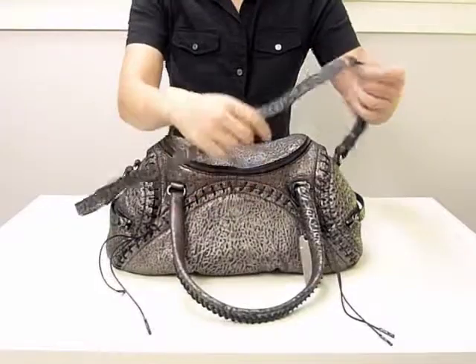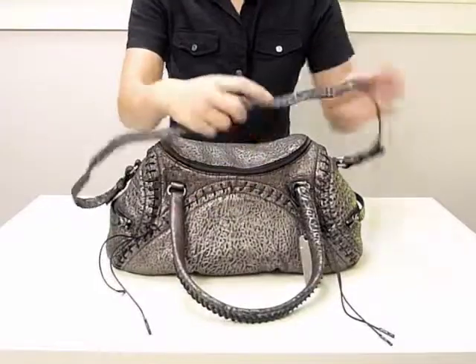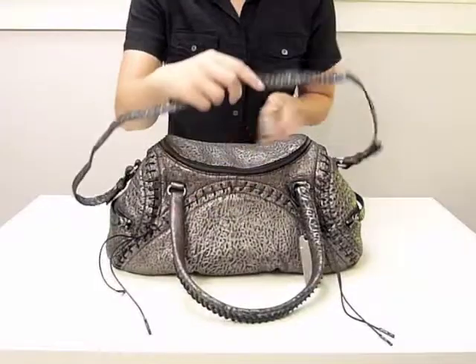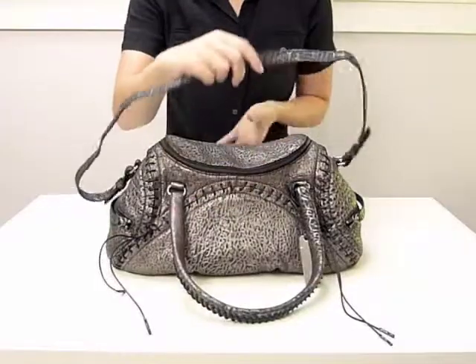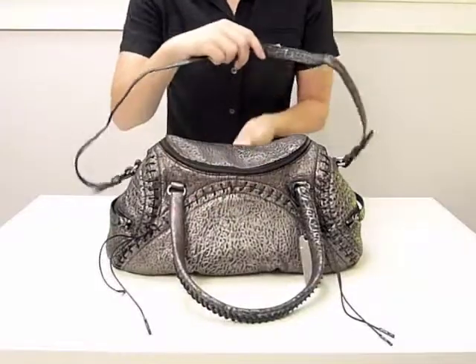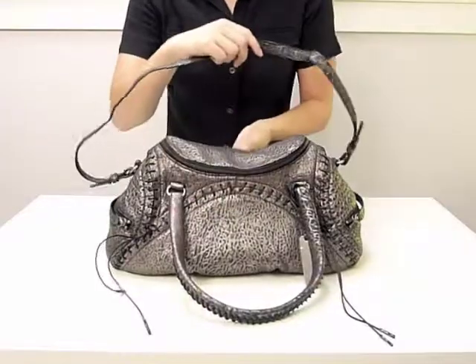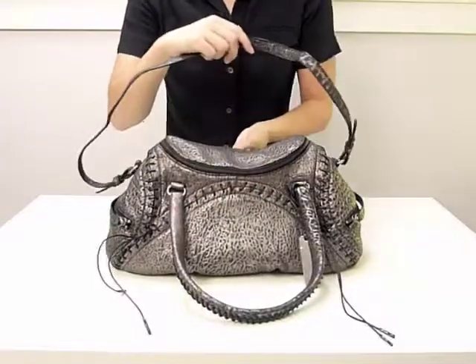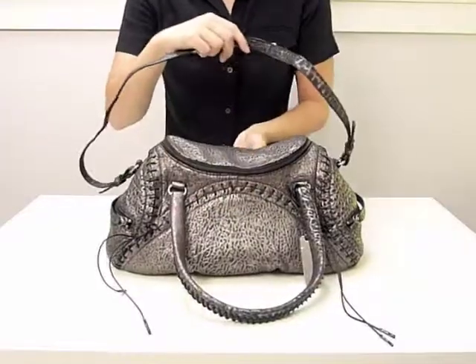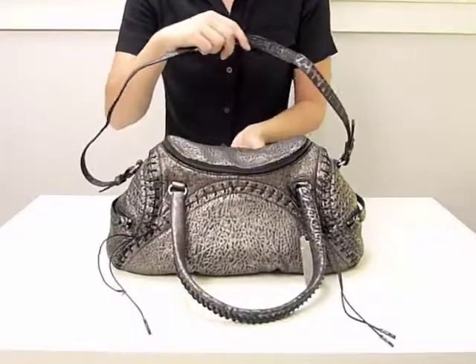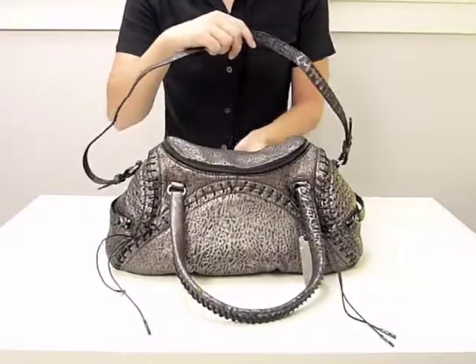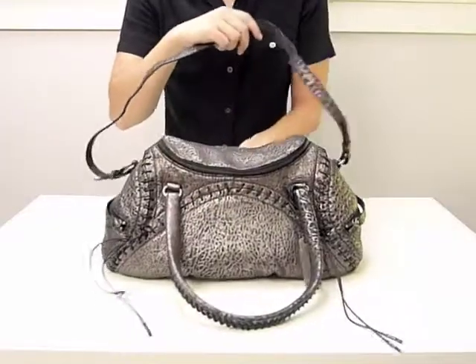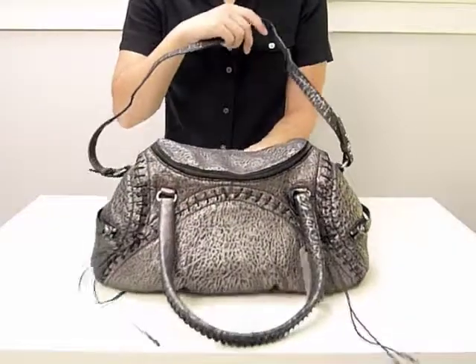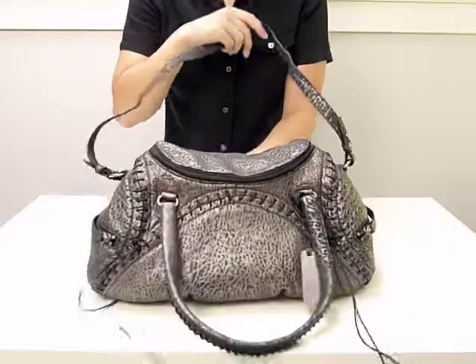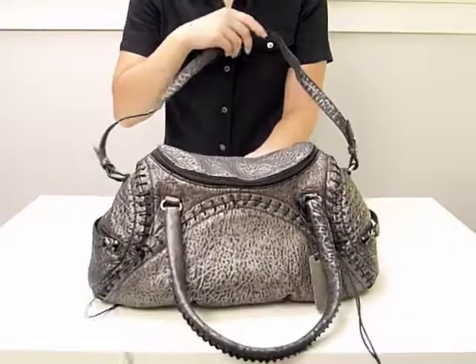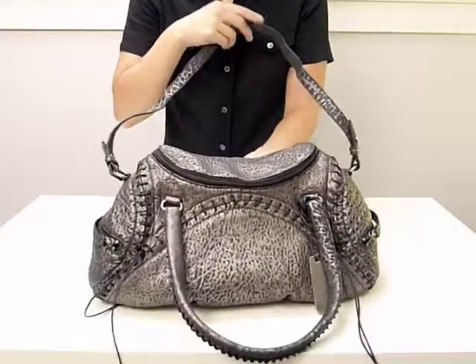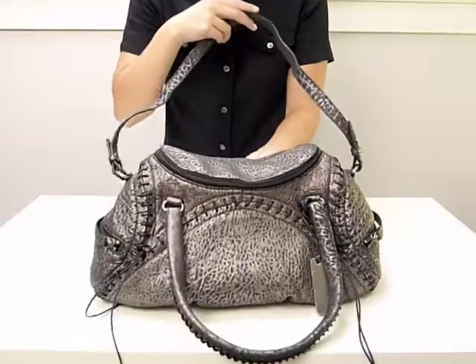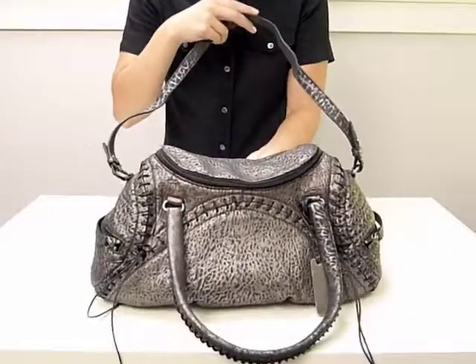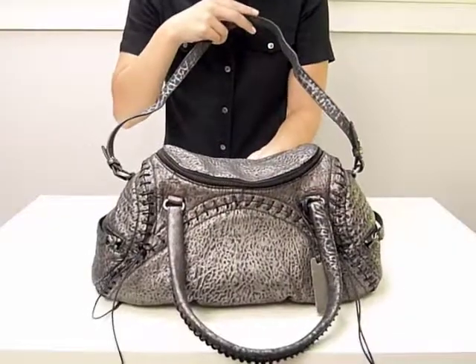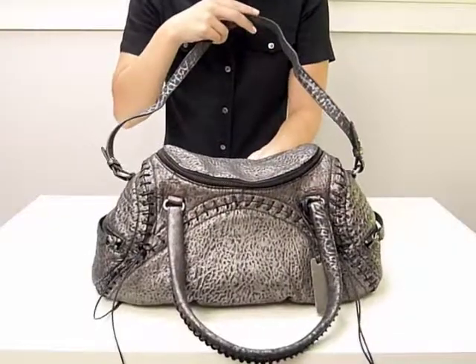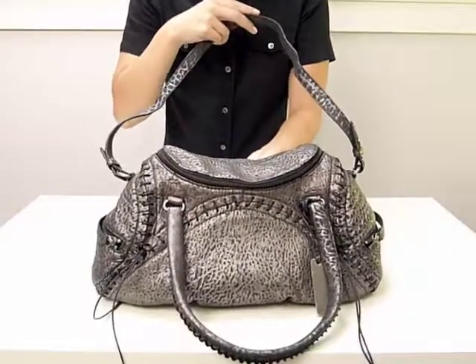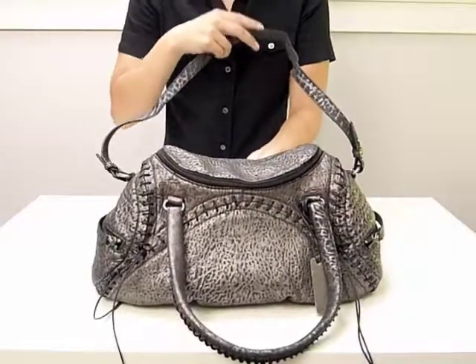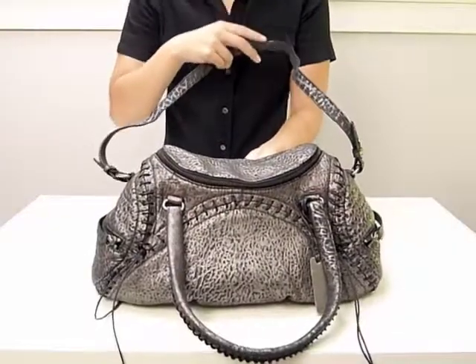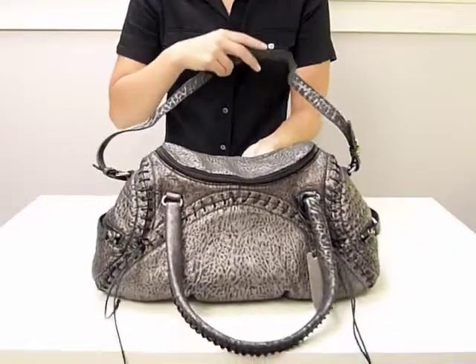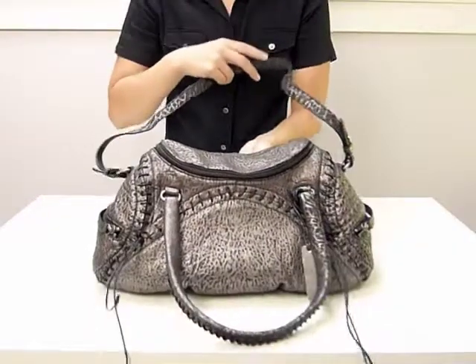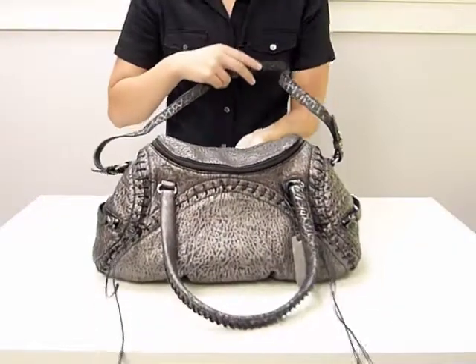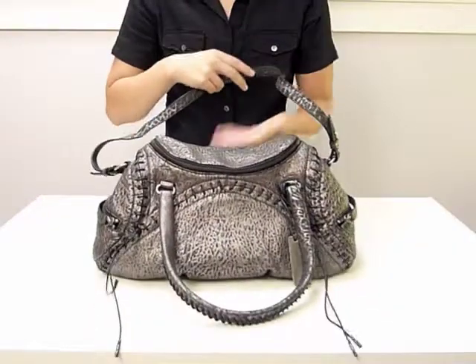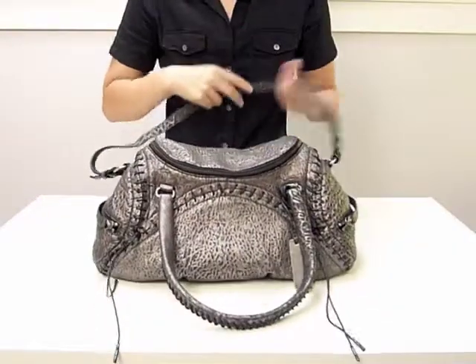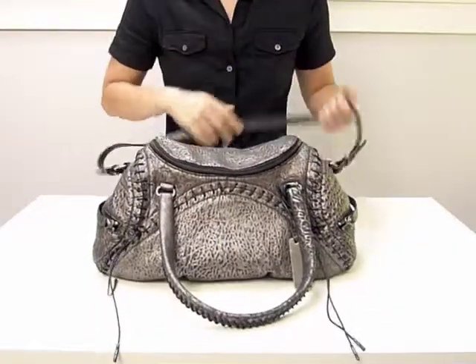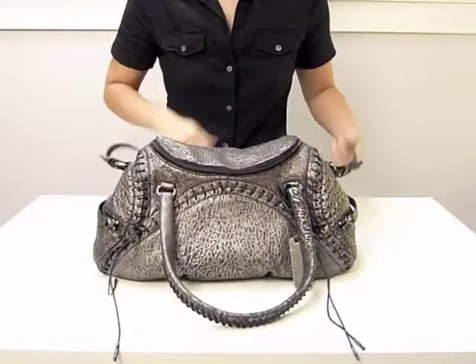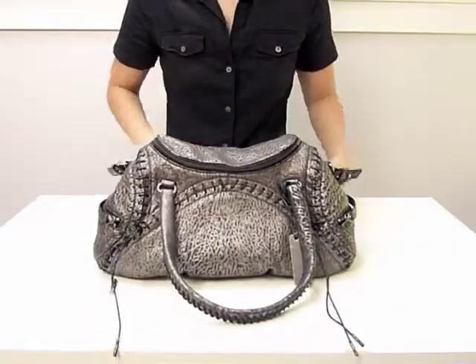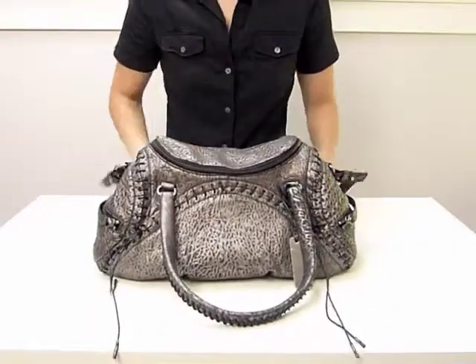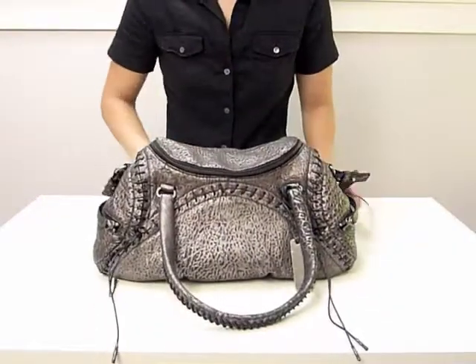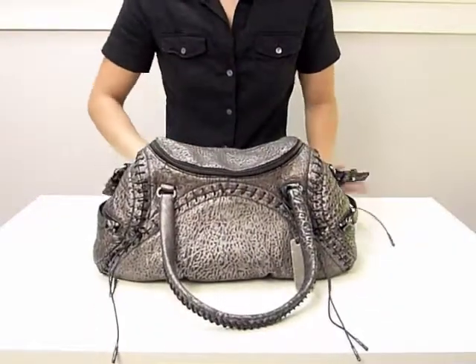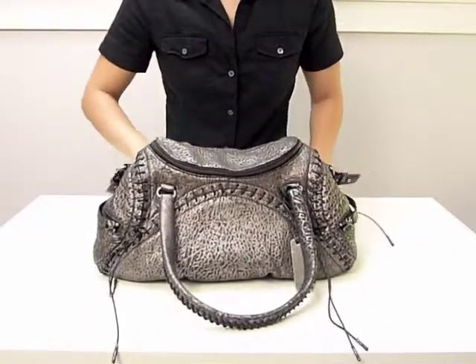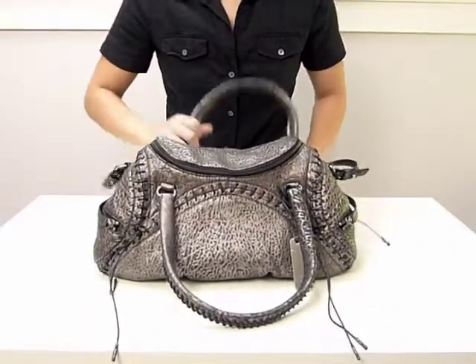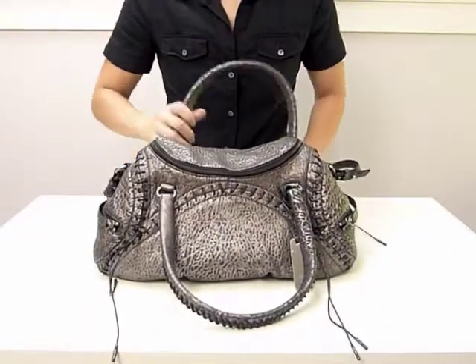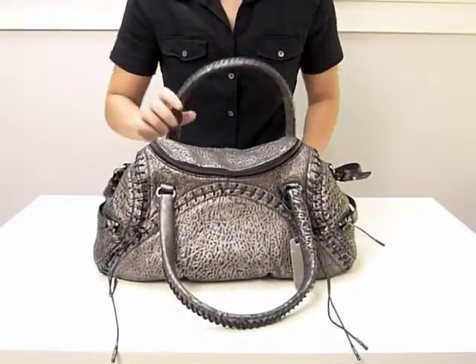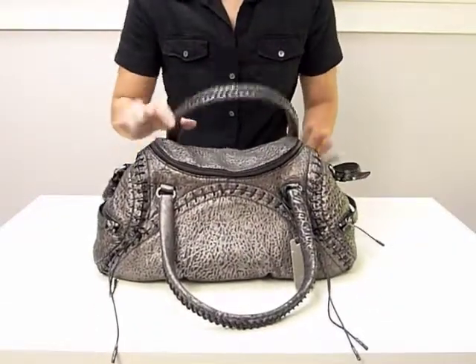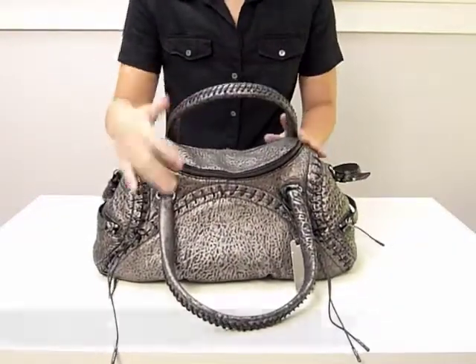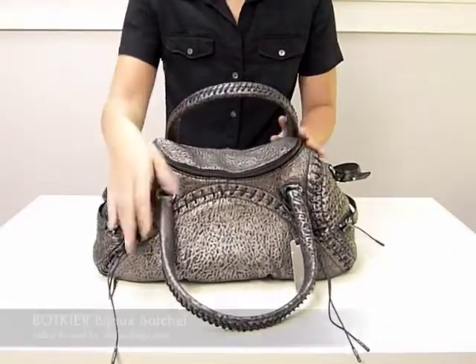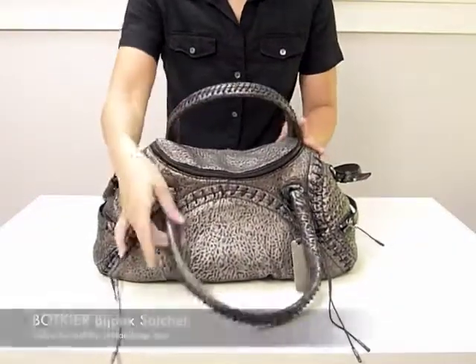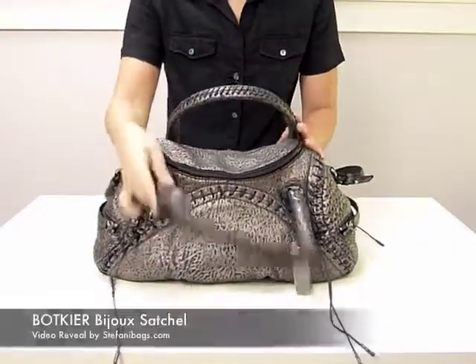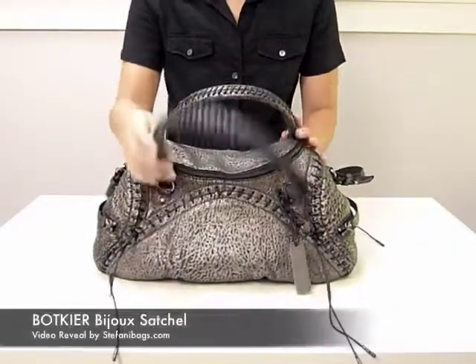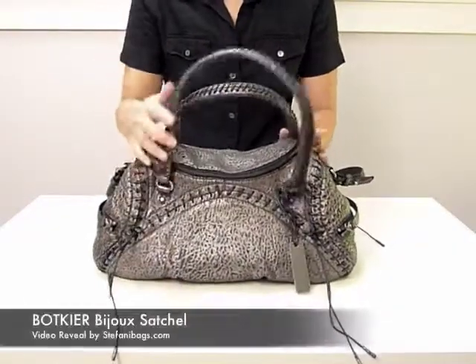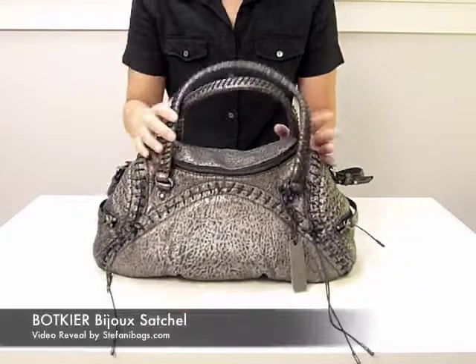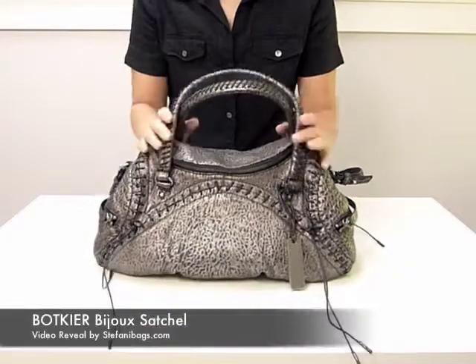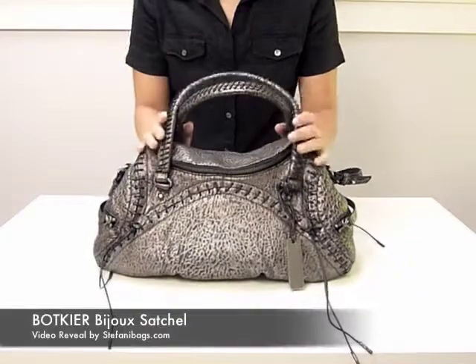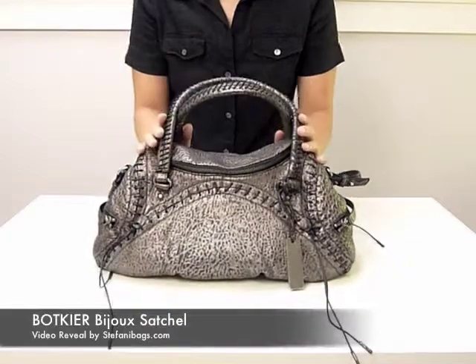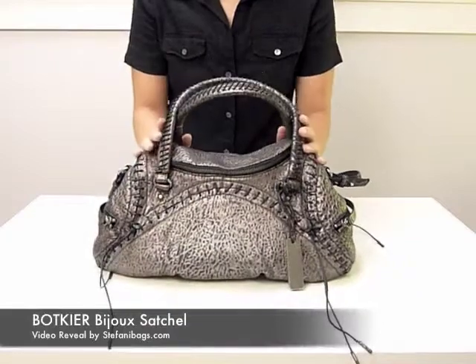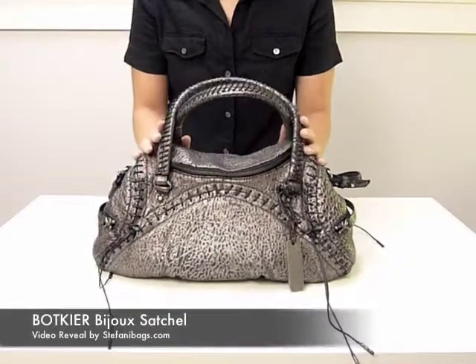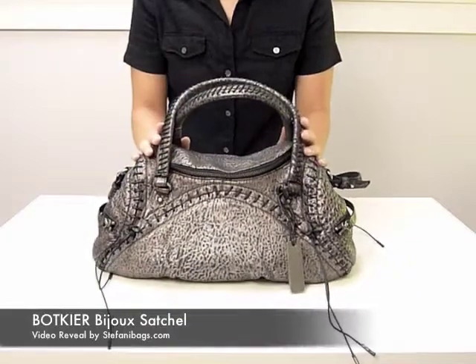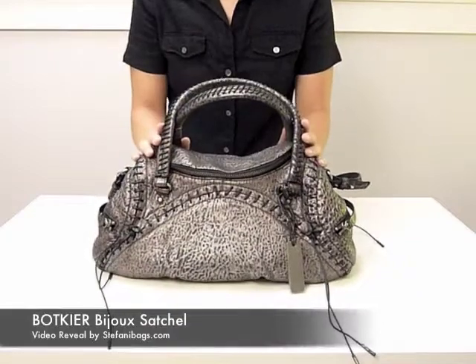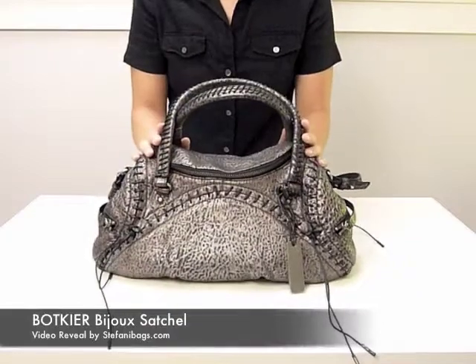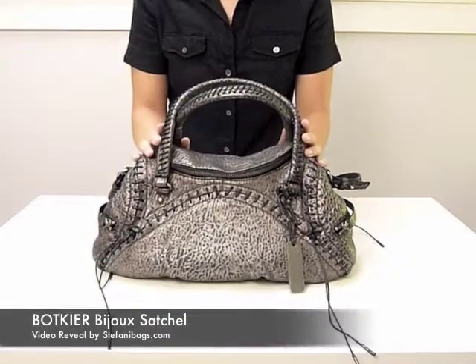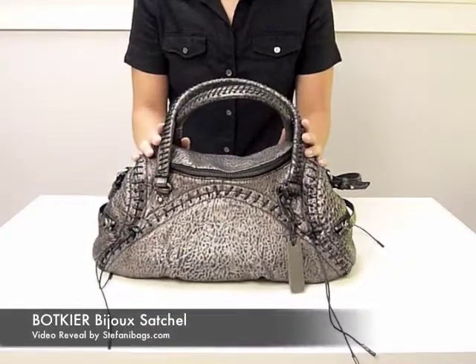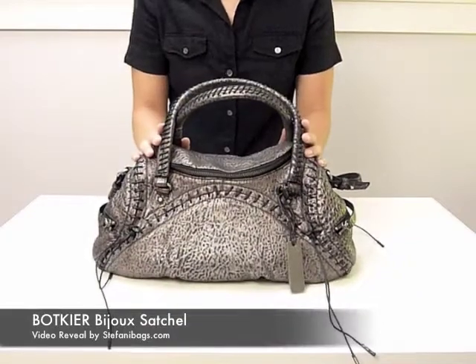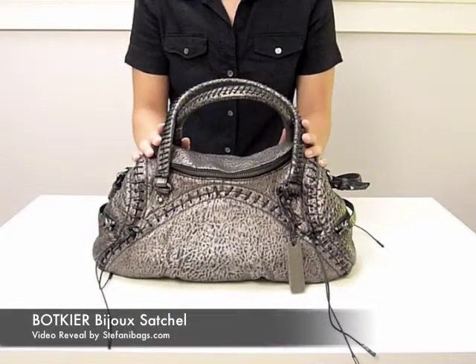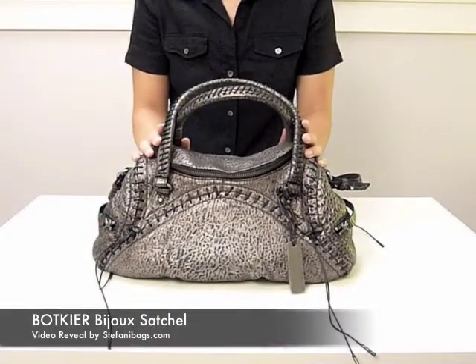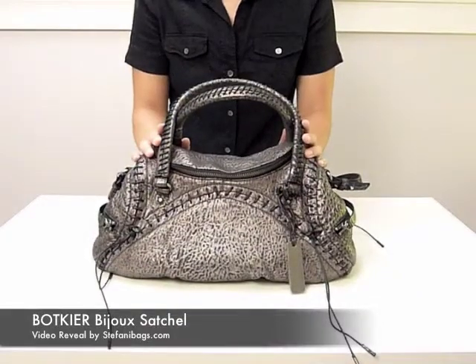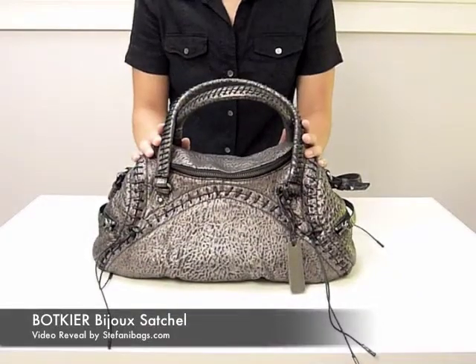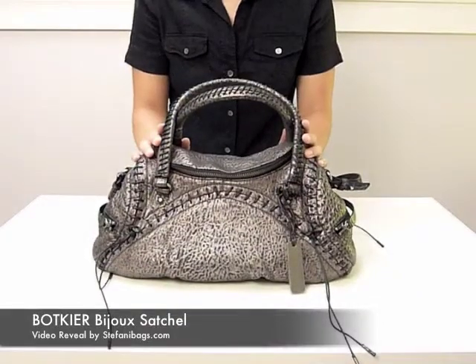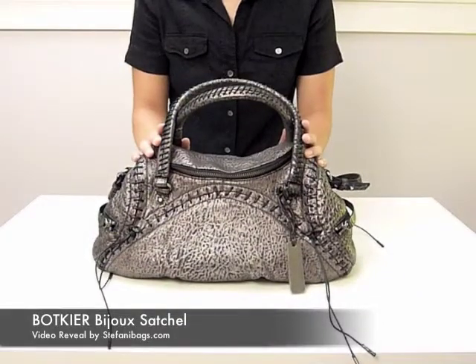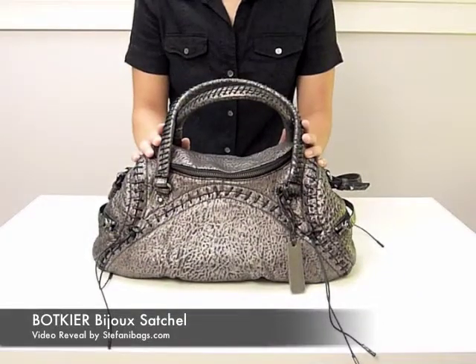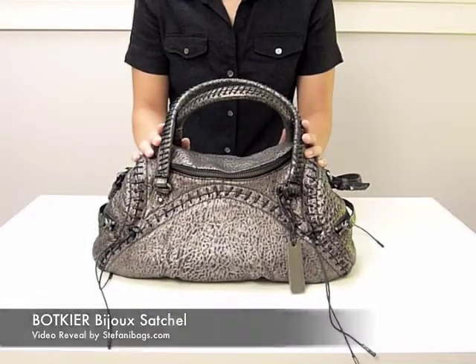Stefani Bags is also offering the Bijou in black with antique nickel hardware. Thanks for watching. We hope this video reveal has given you a better feel for the Bijou satchel.